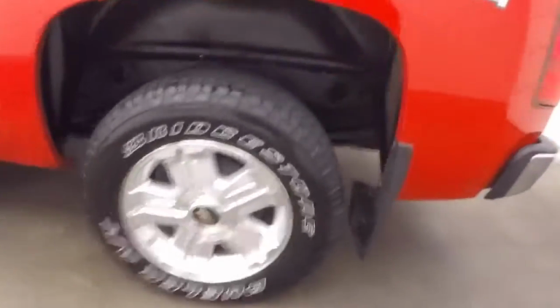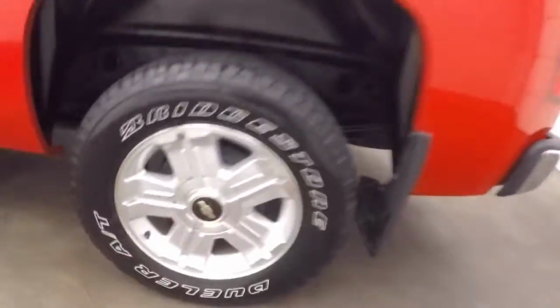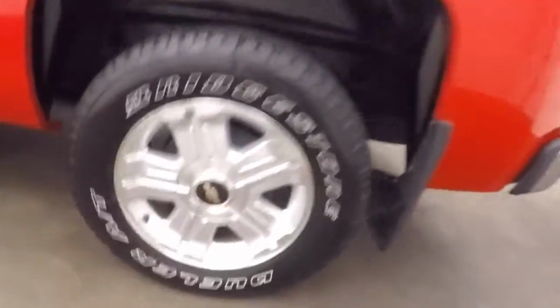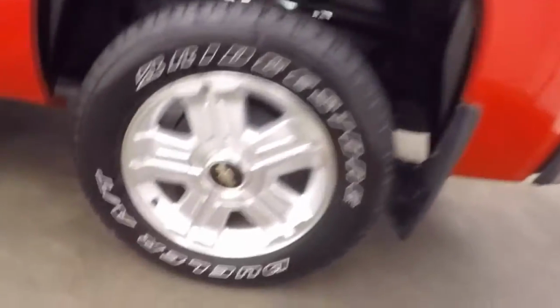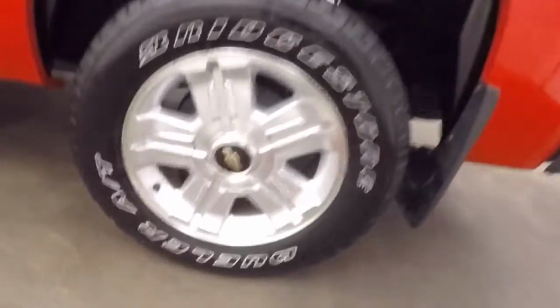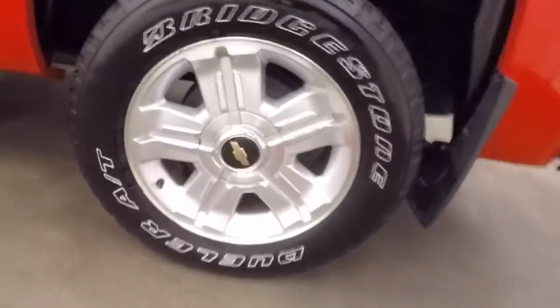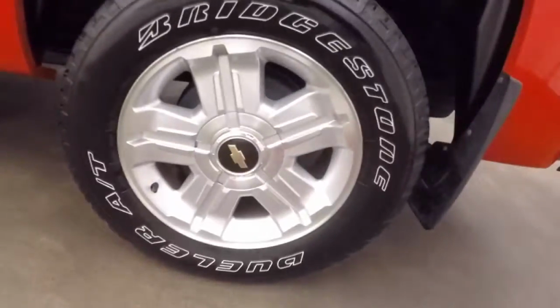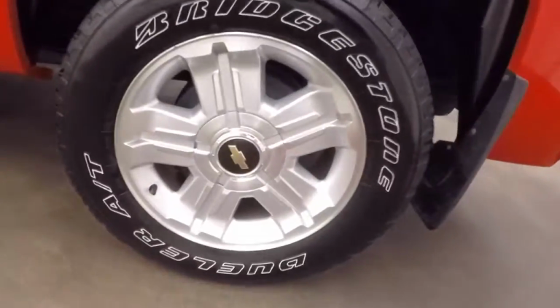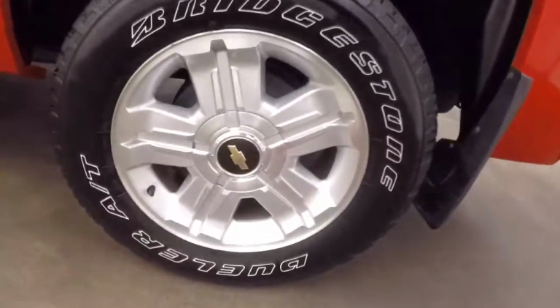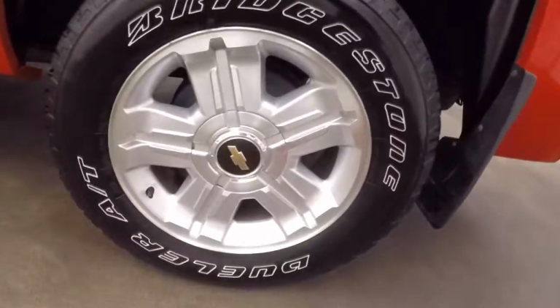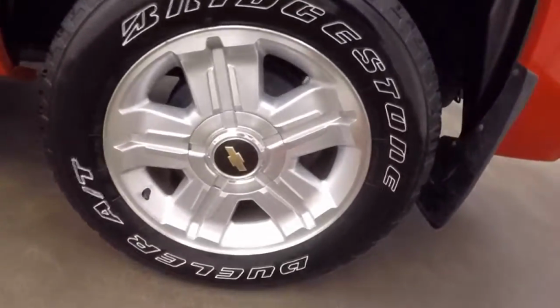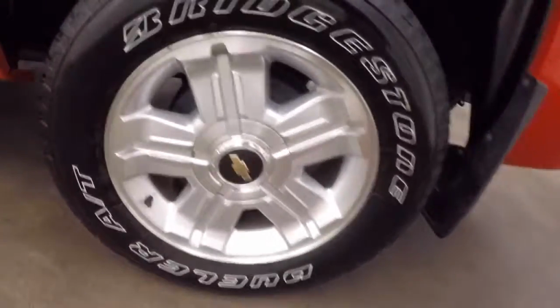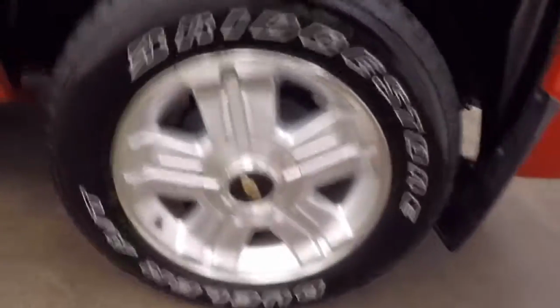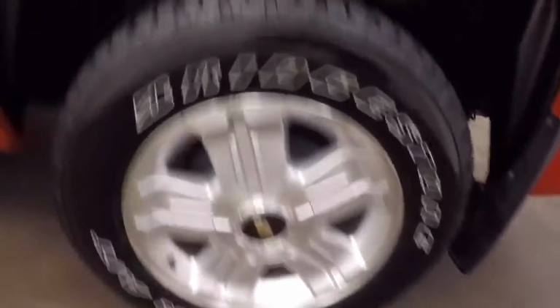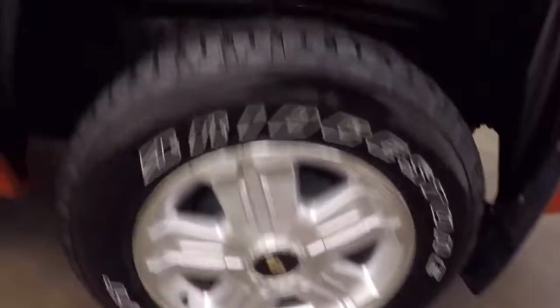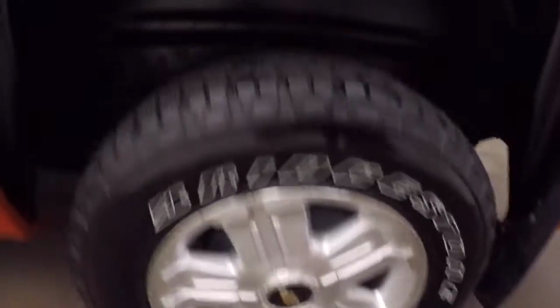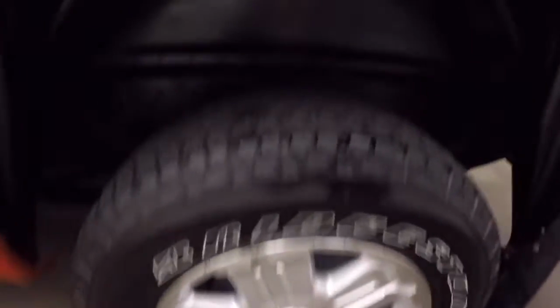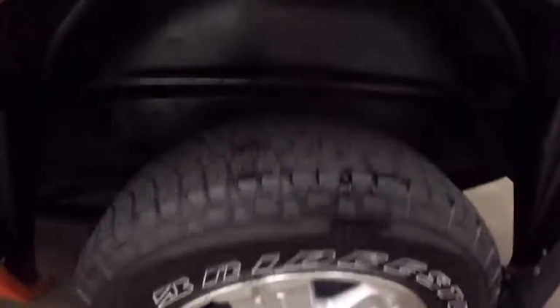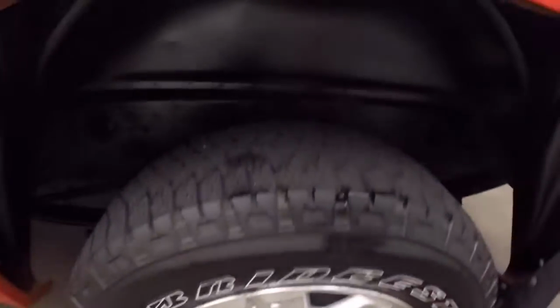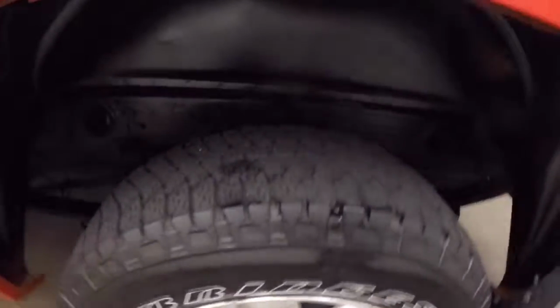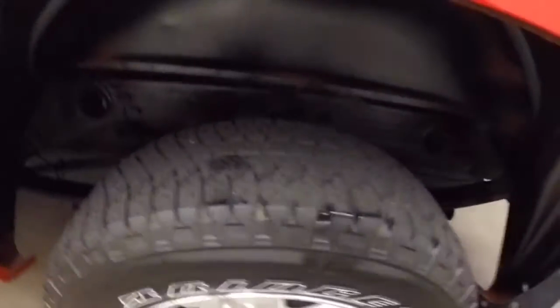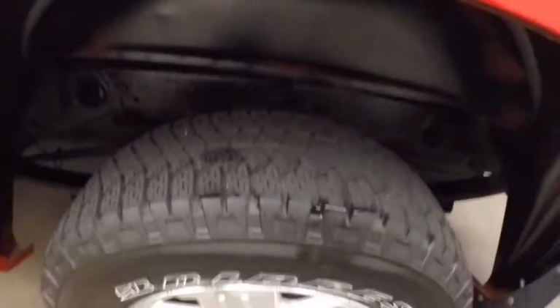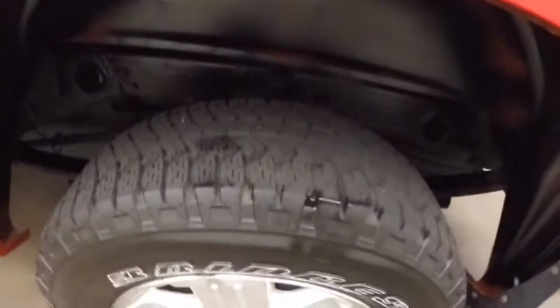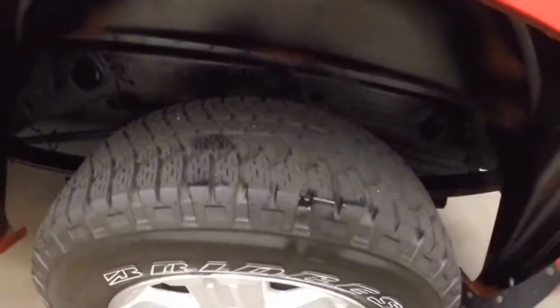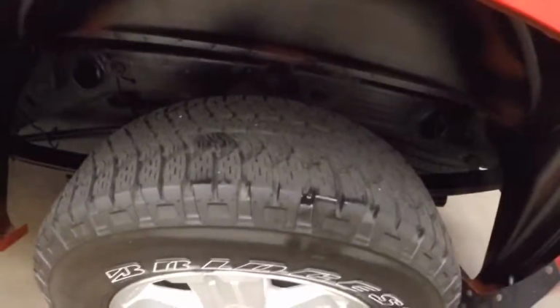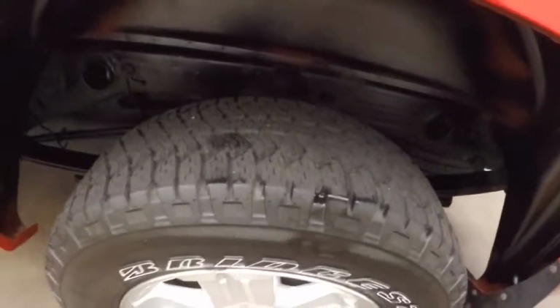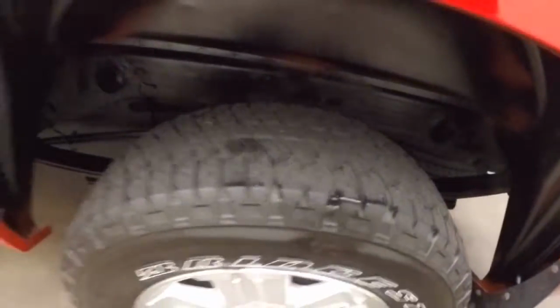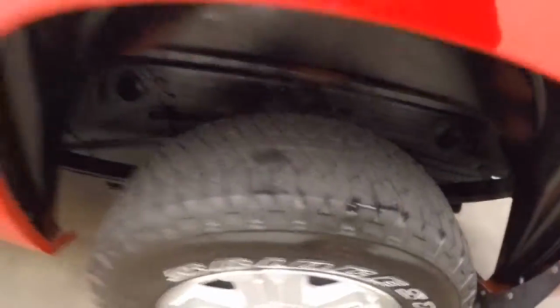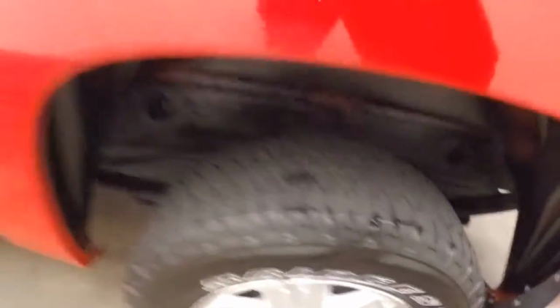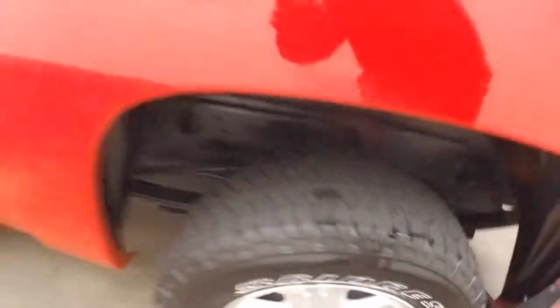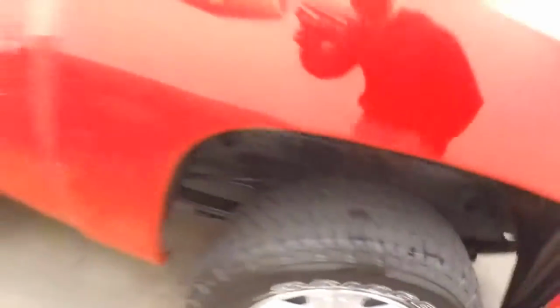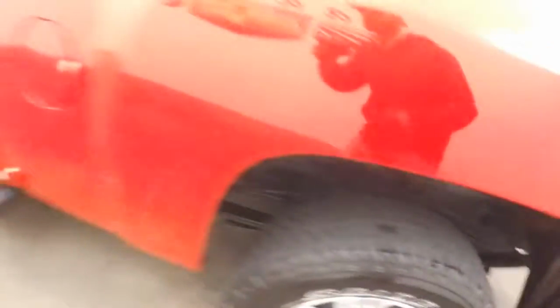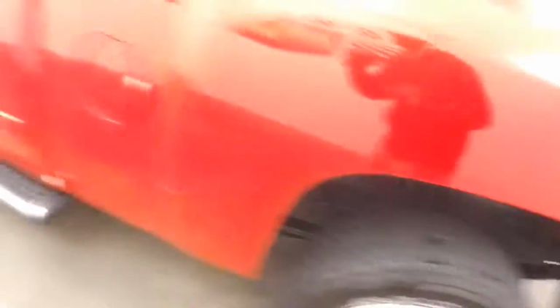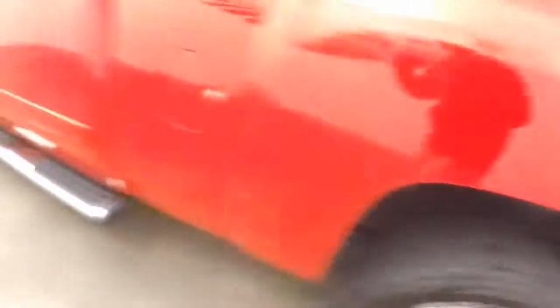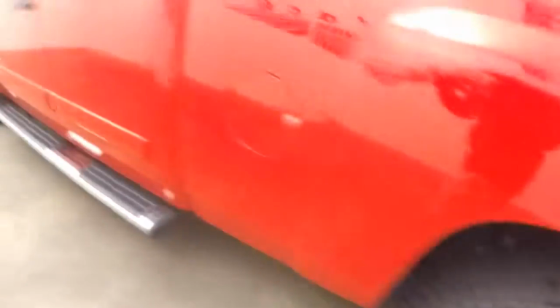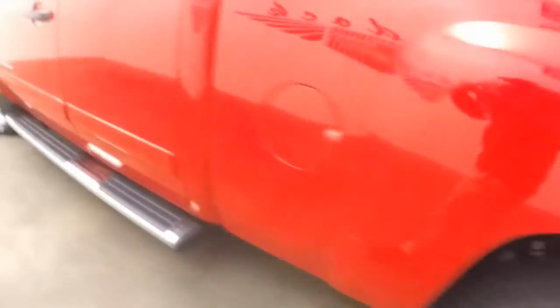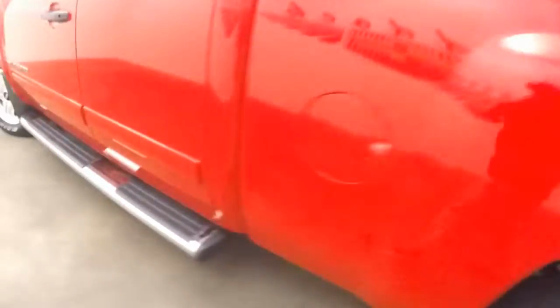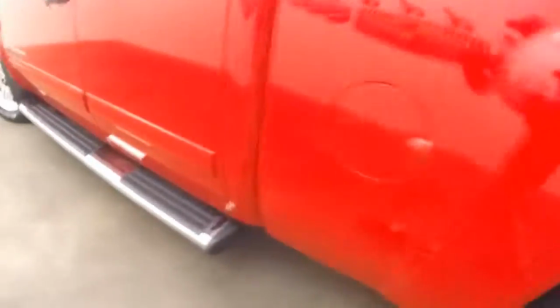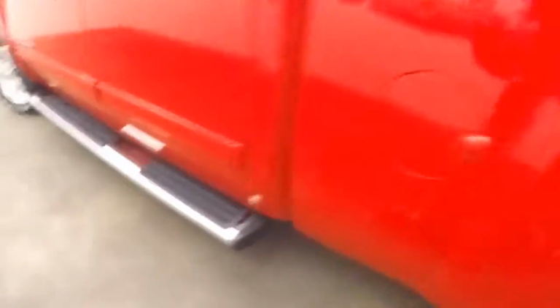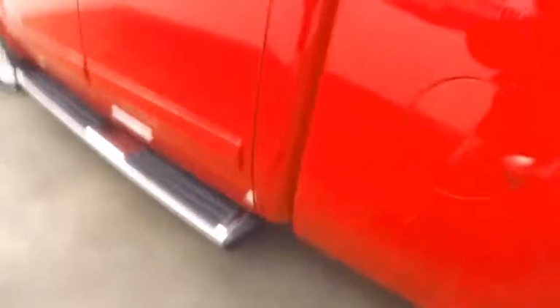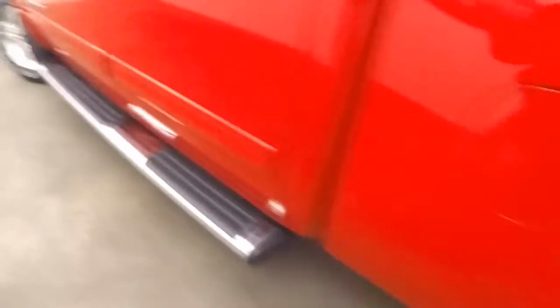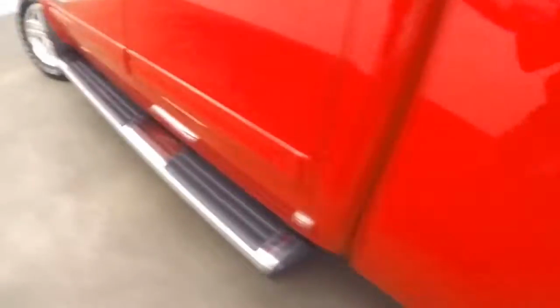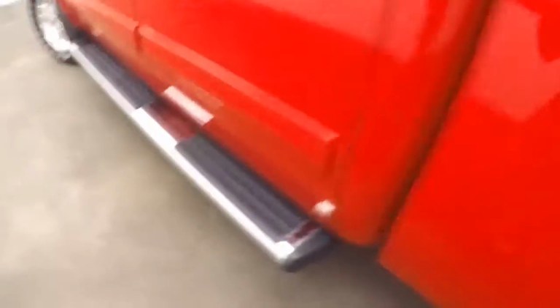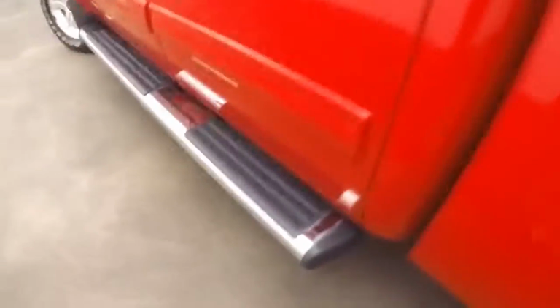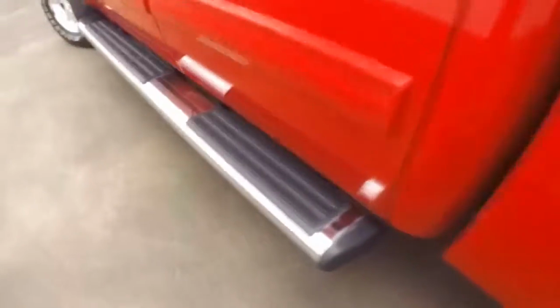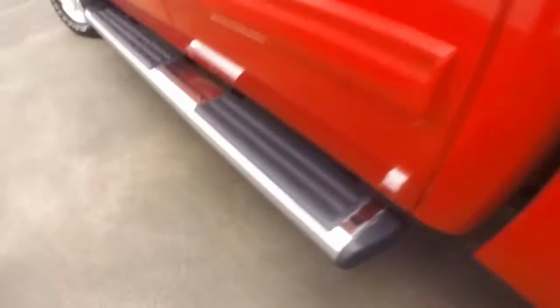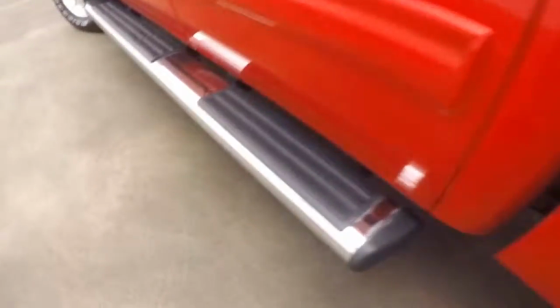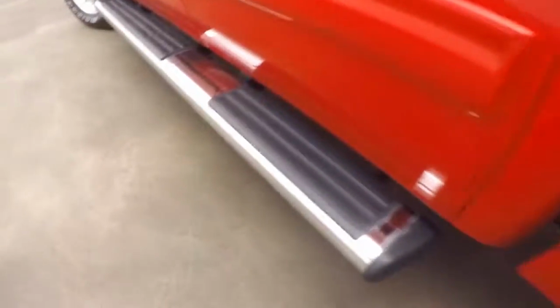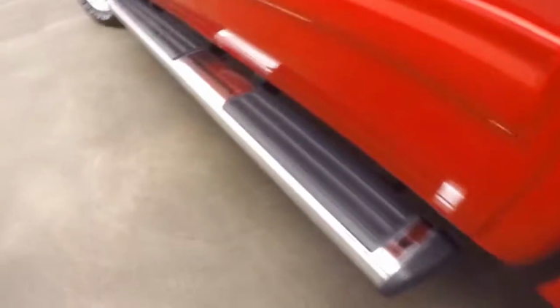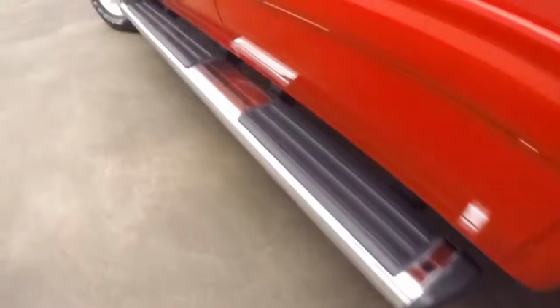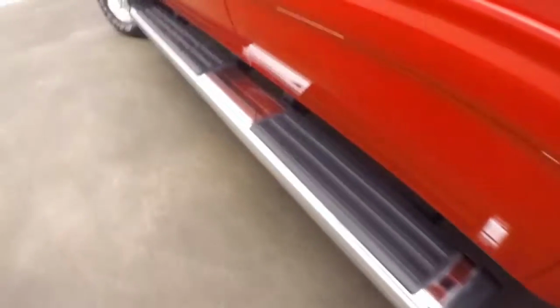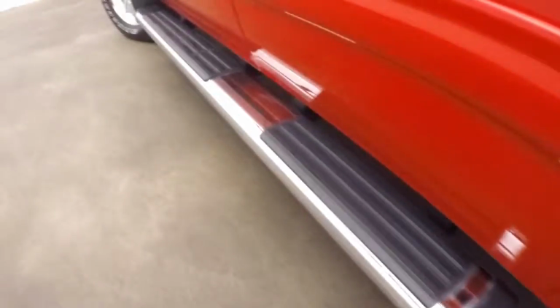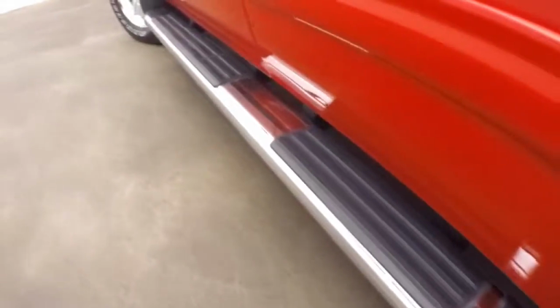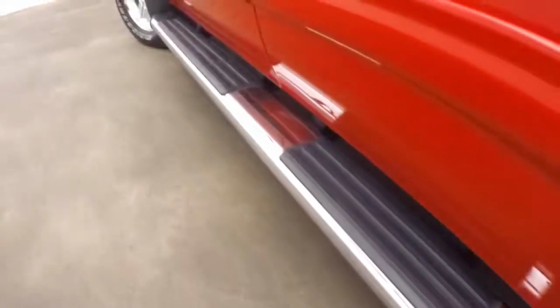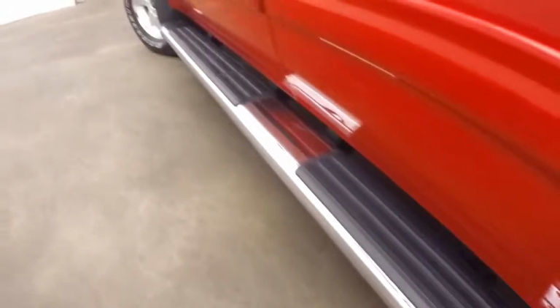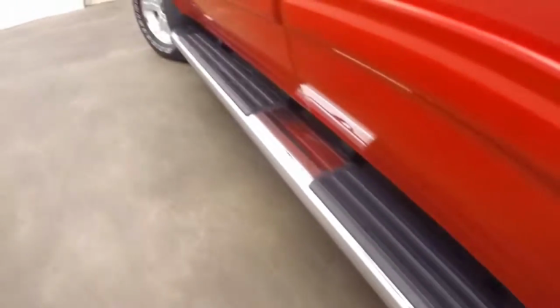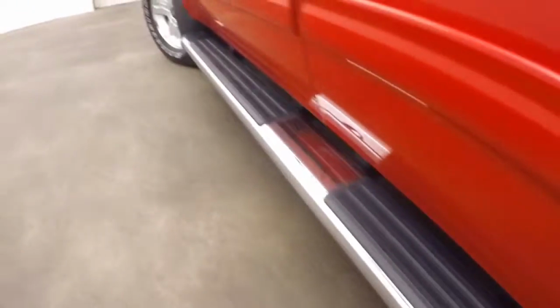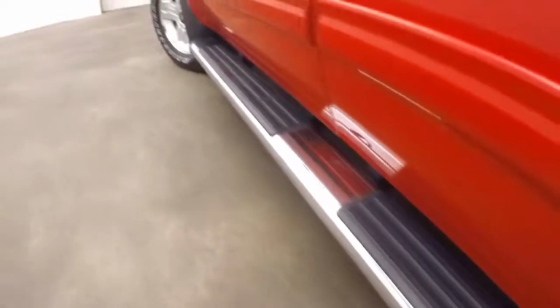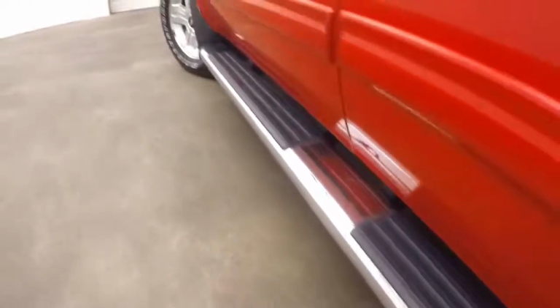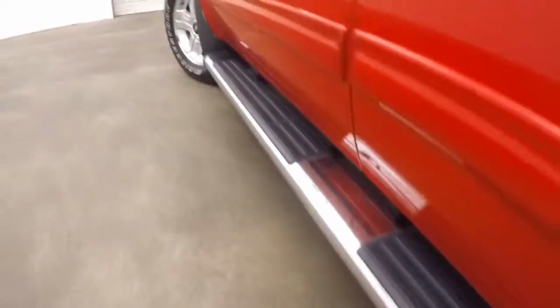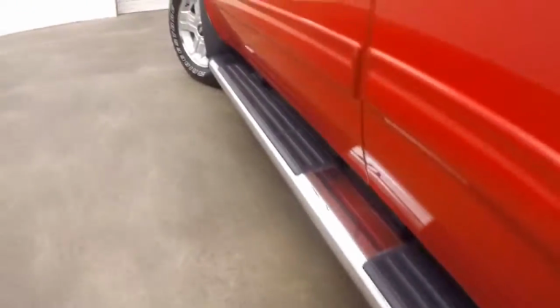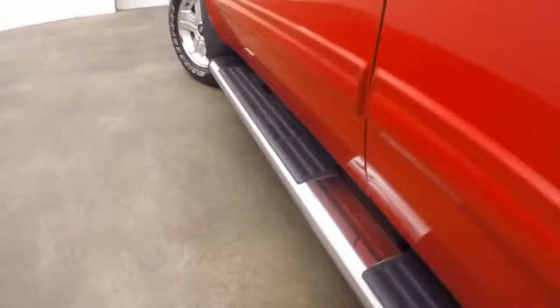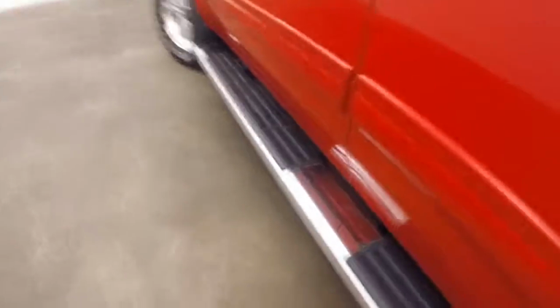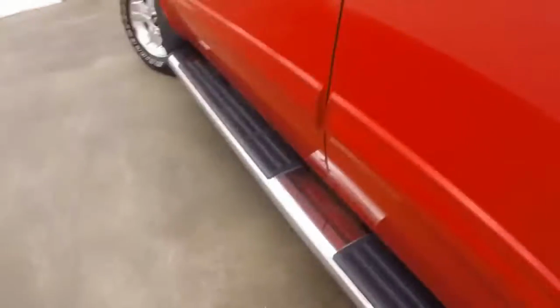Nice alloy wheels, good tires, and there's those running boards going all the way down the side.